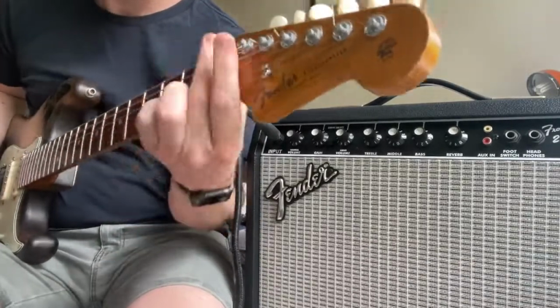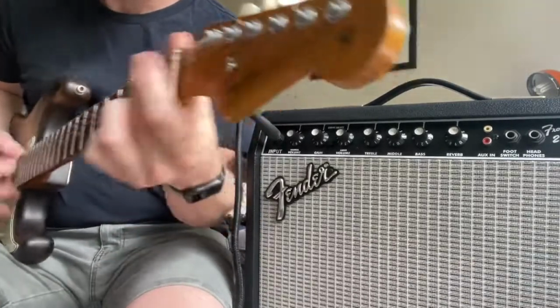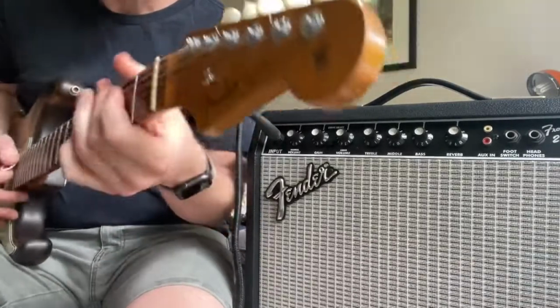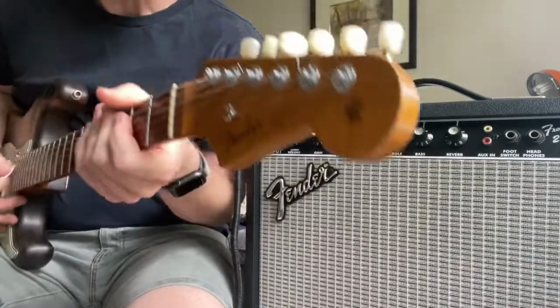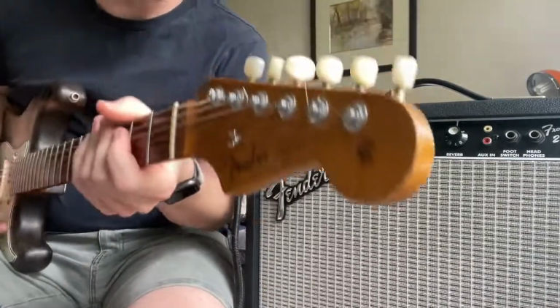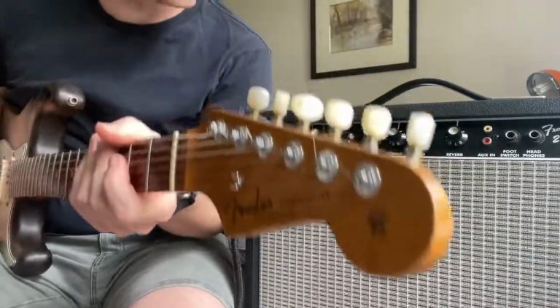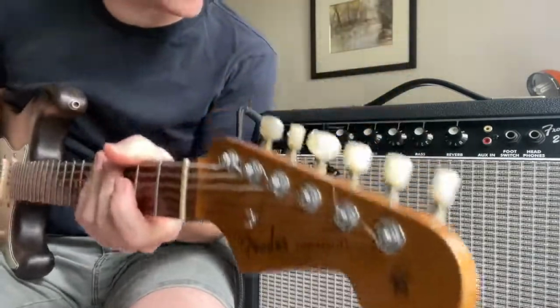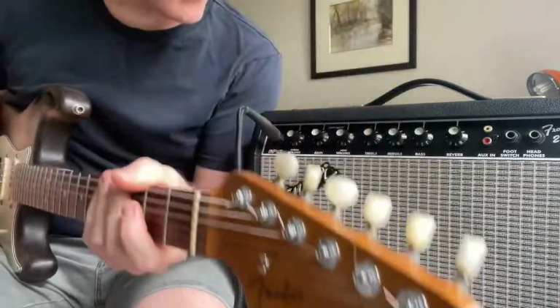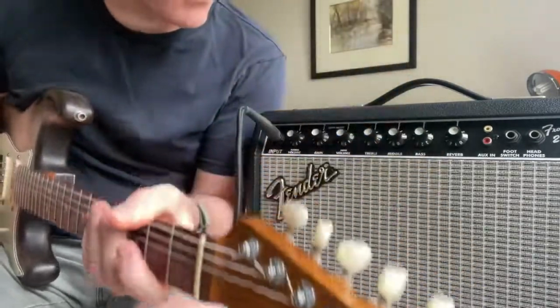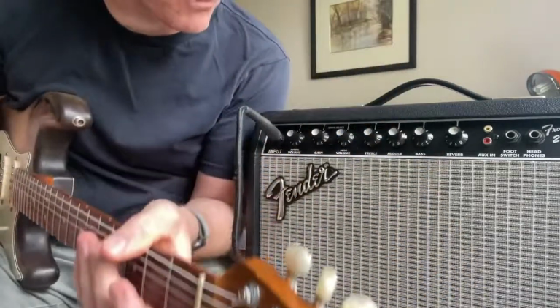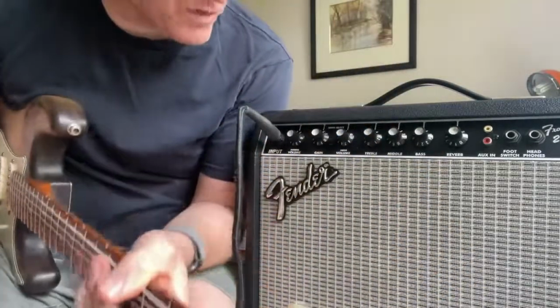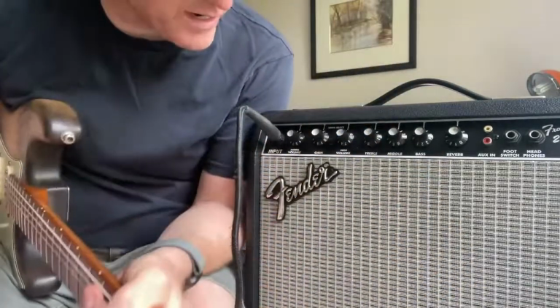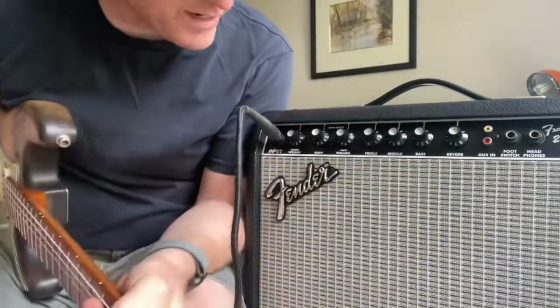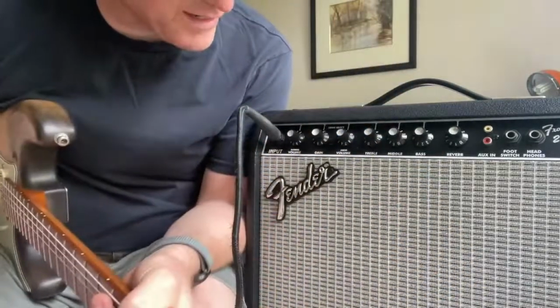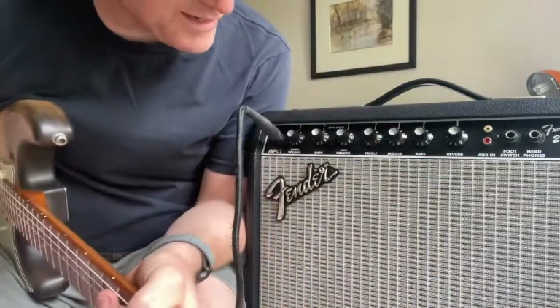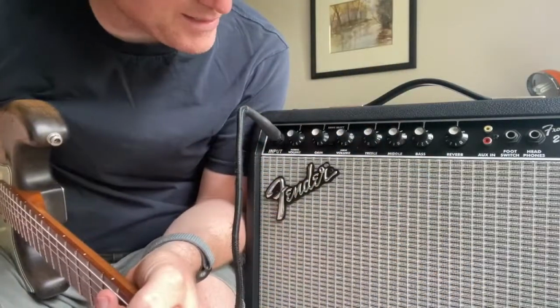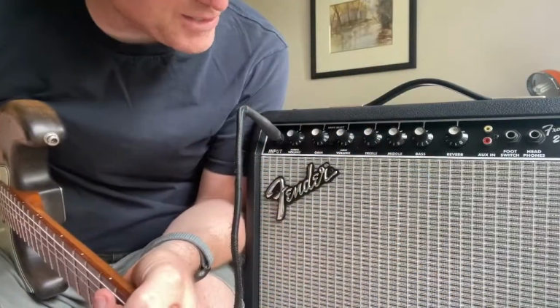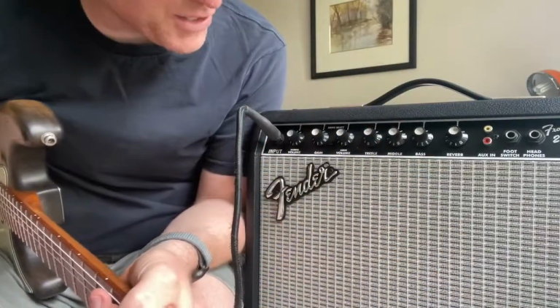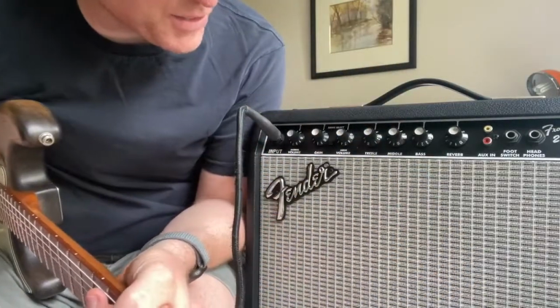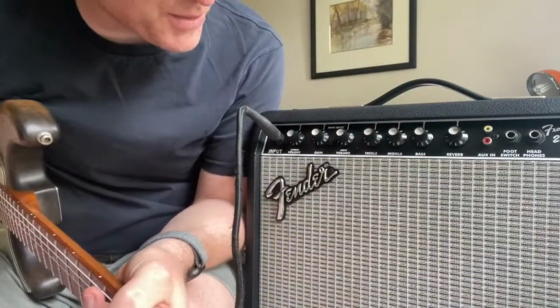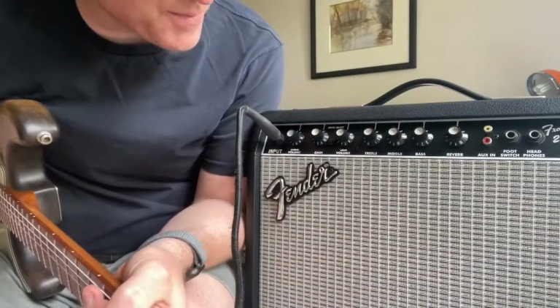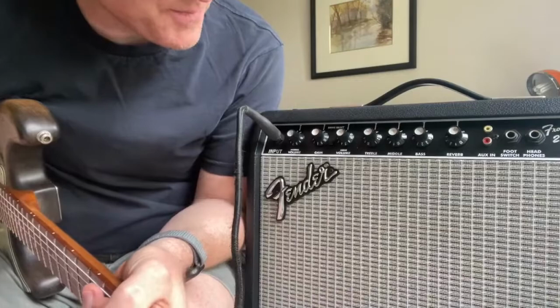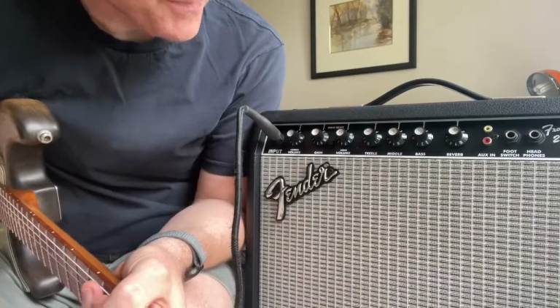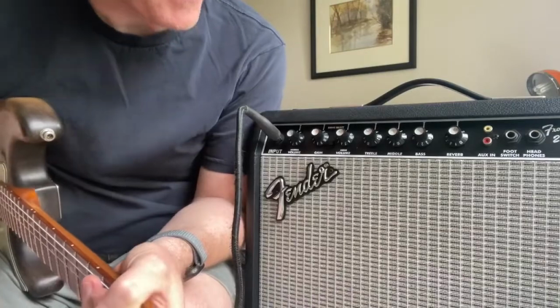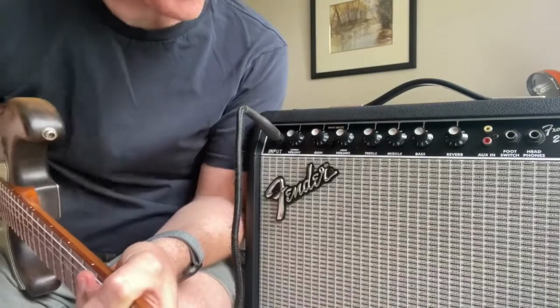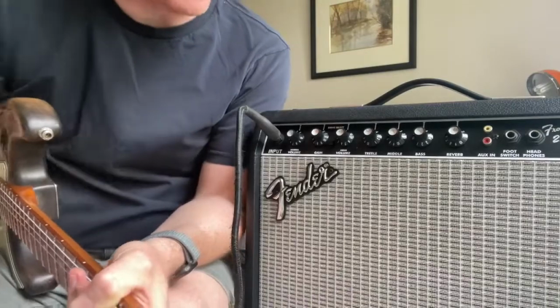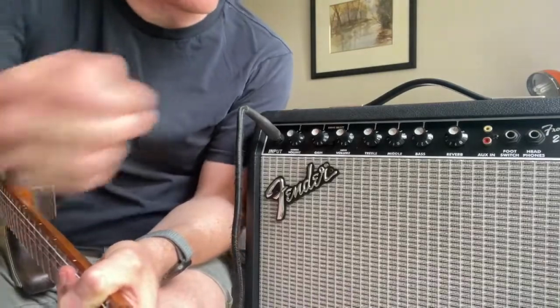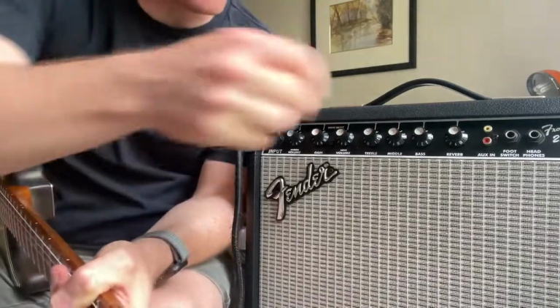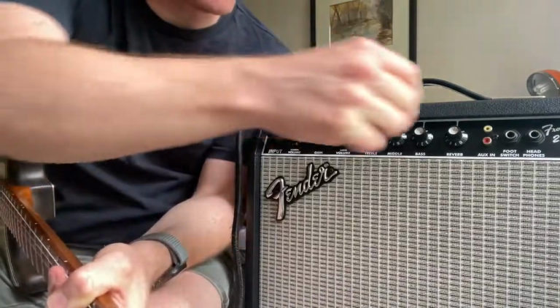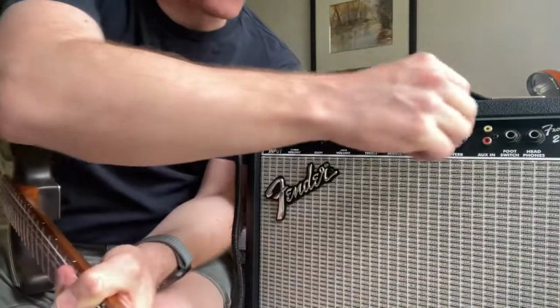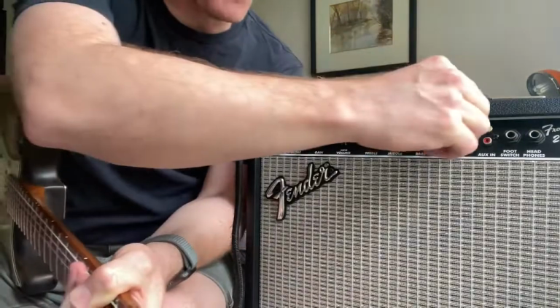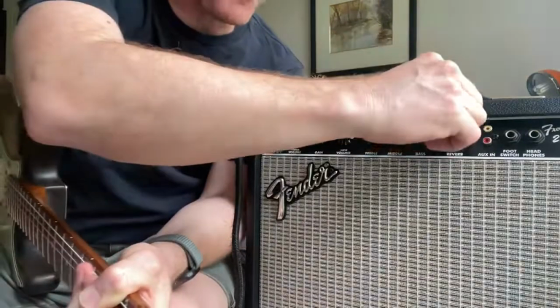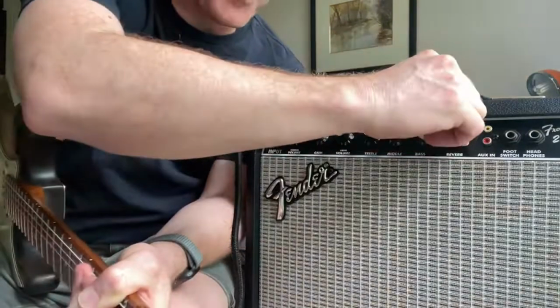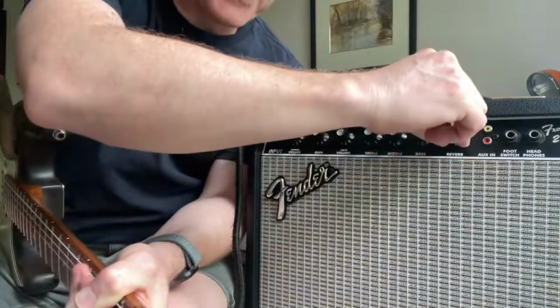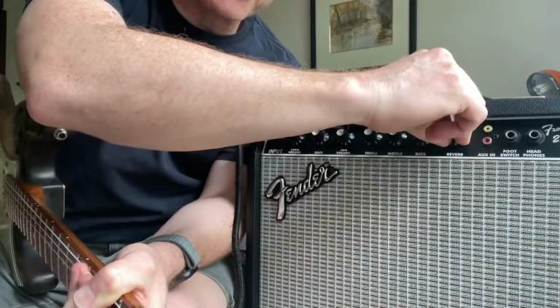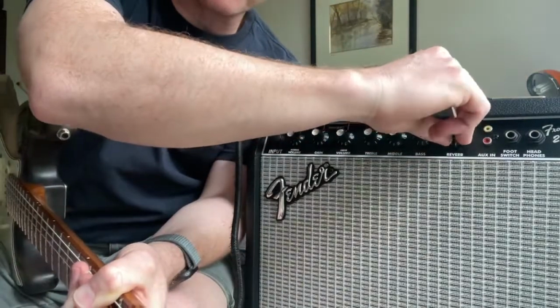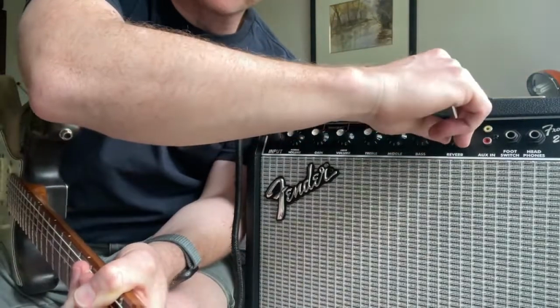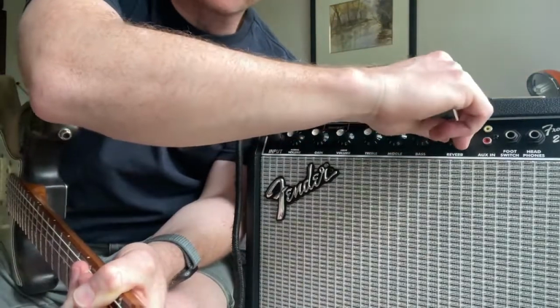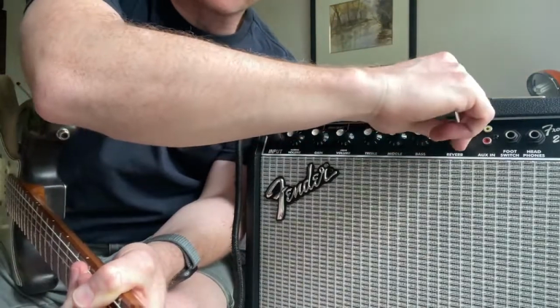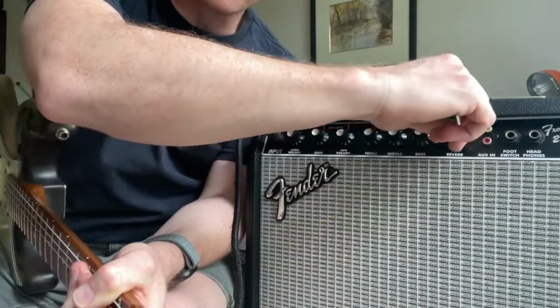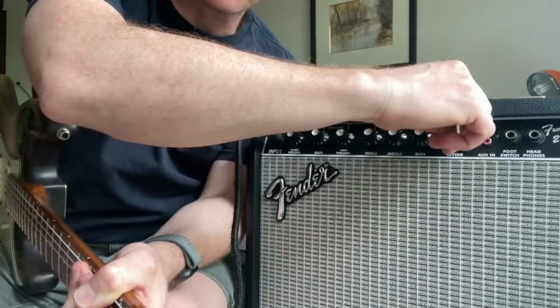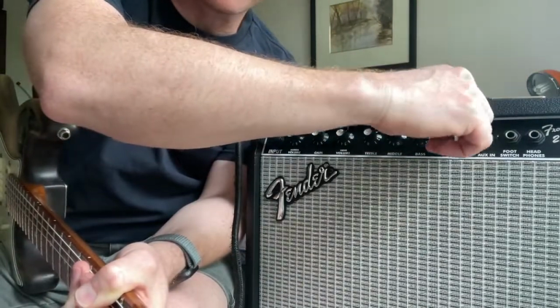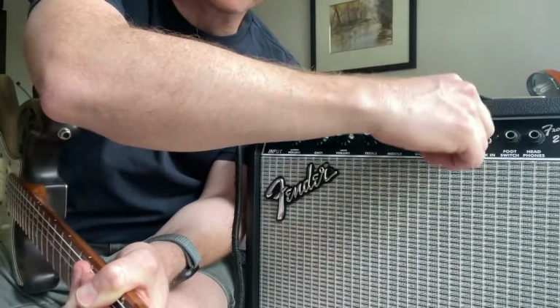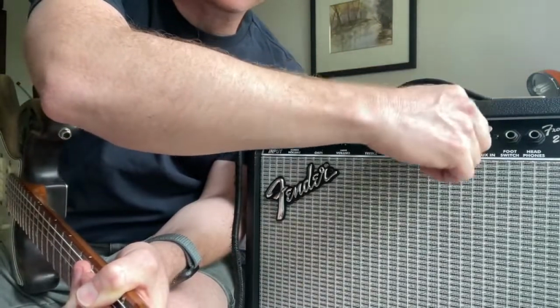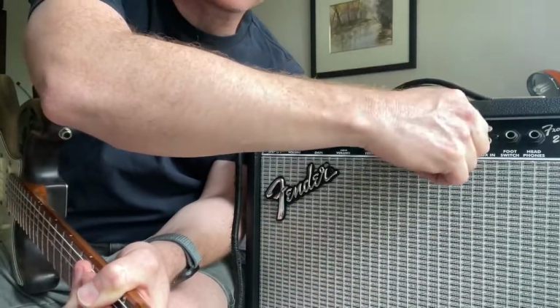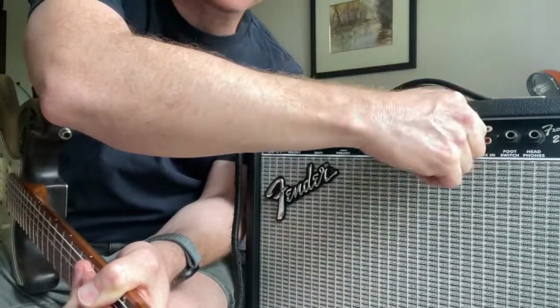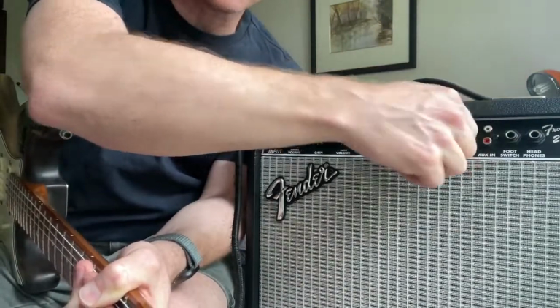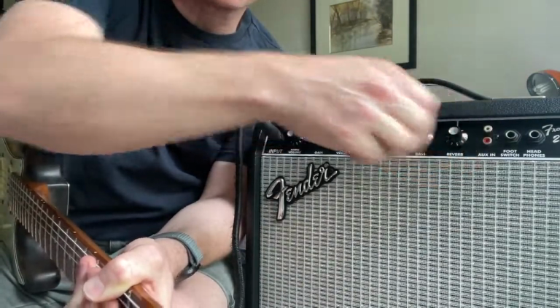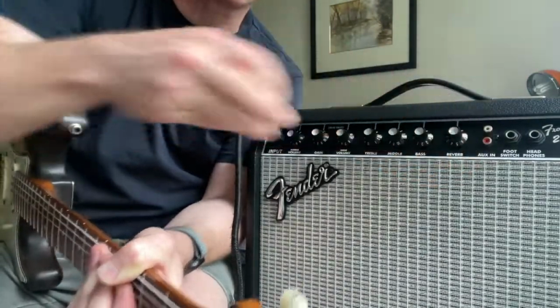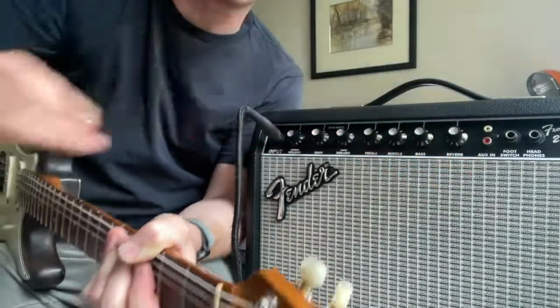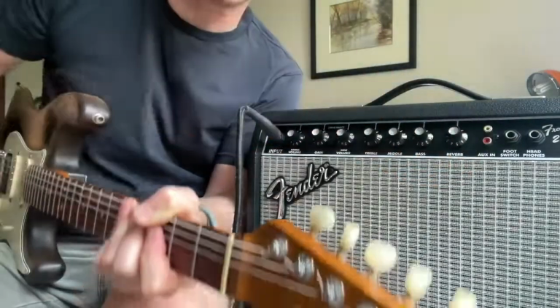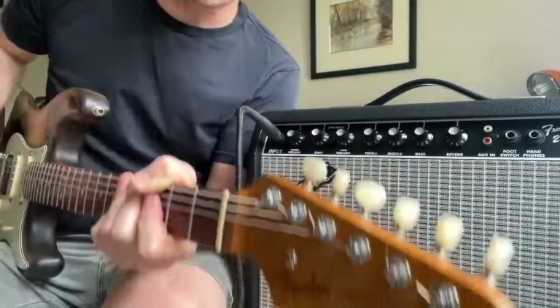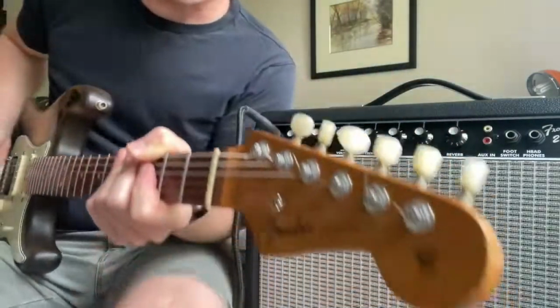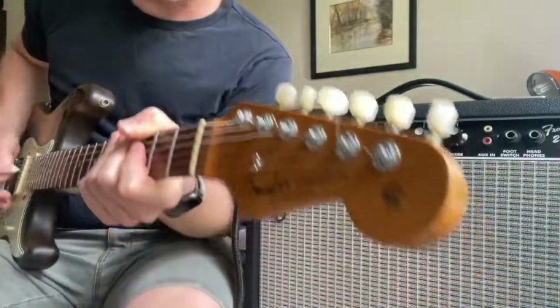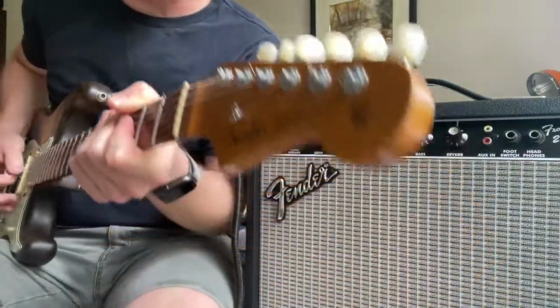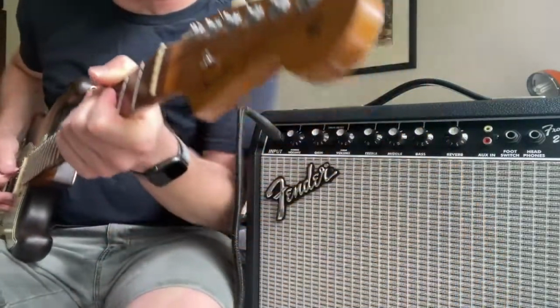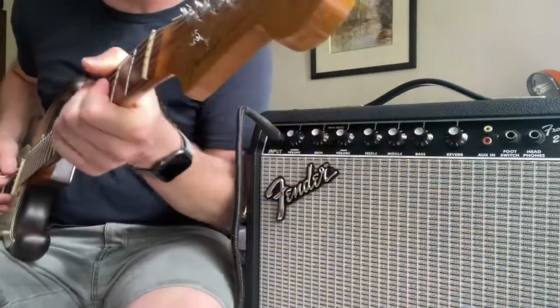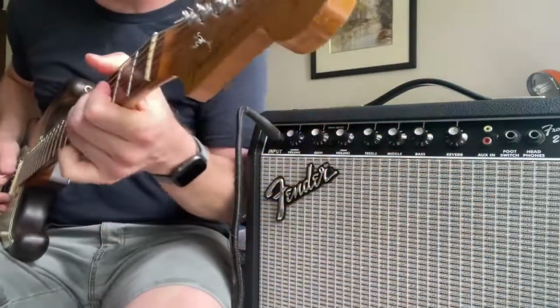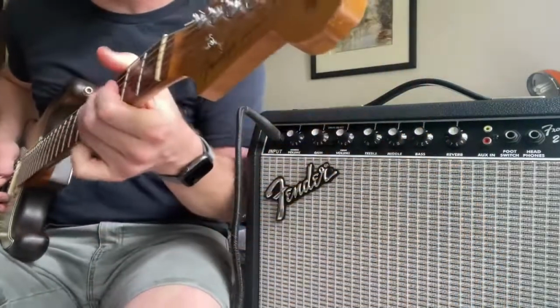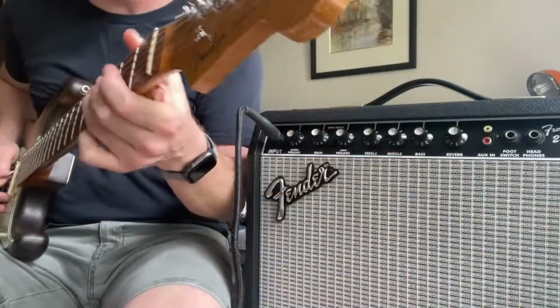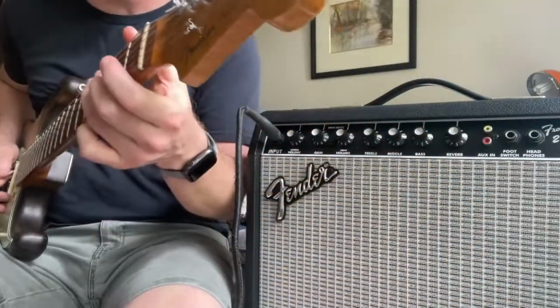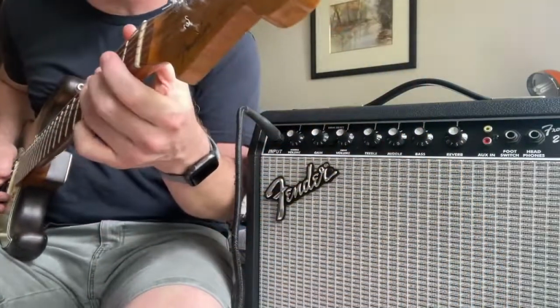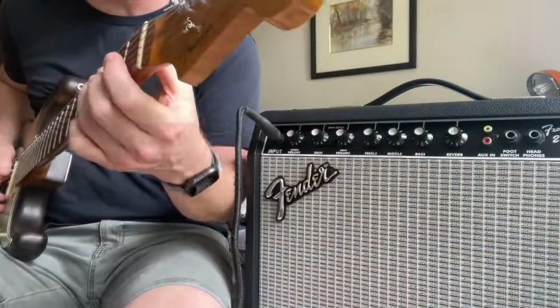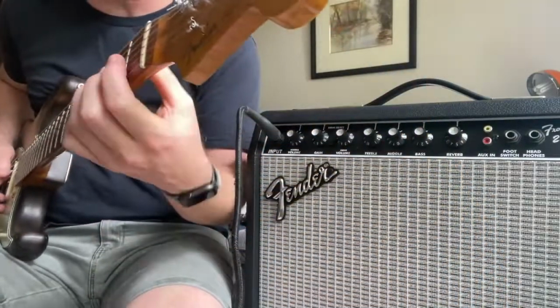It's a great clean tone. It's got a beast reverb — very surf rock kind of vibes.